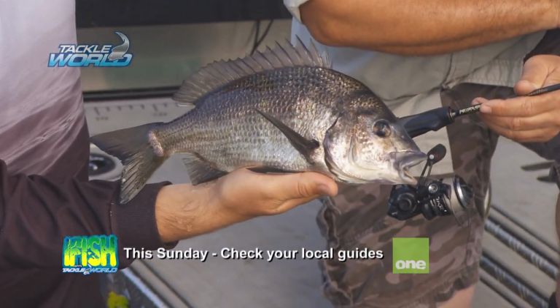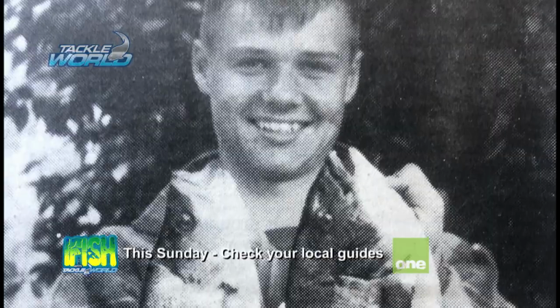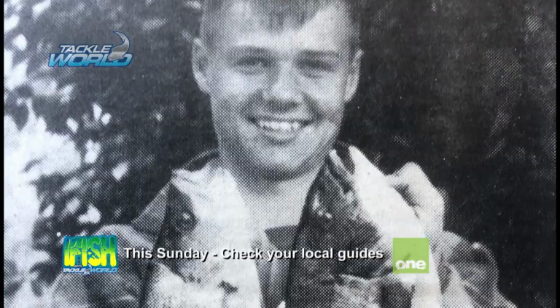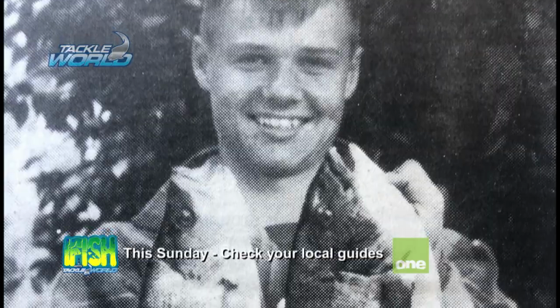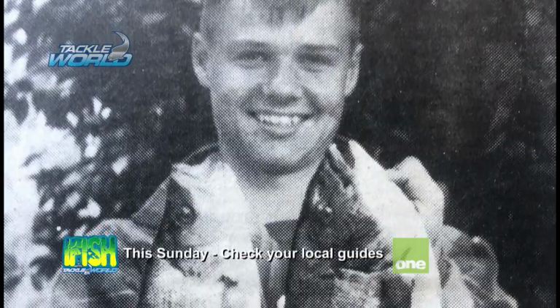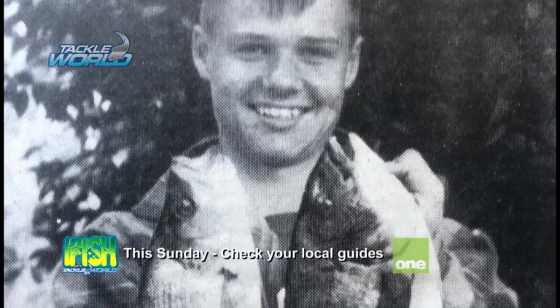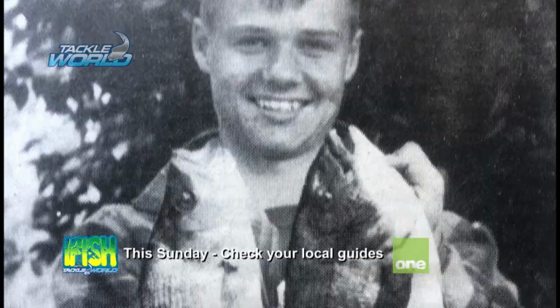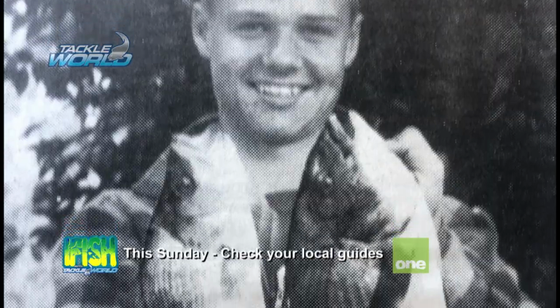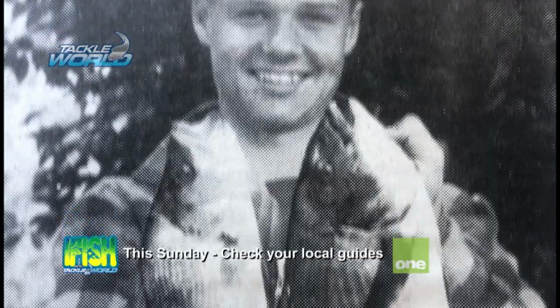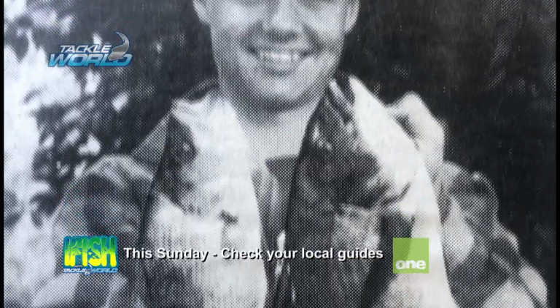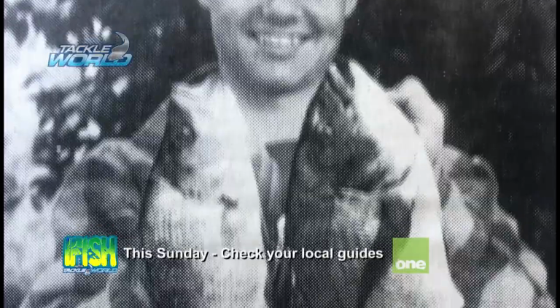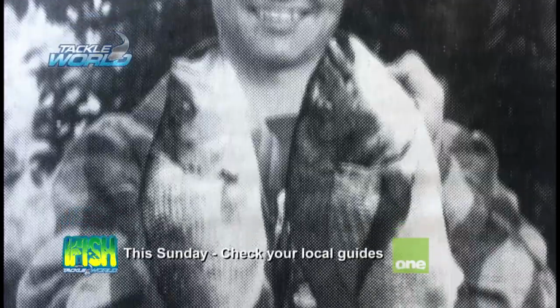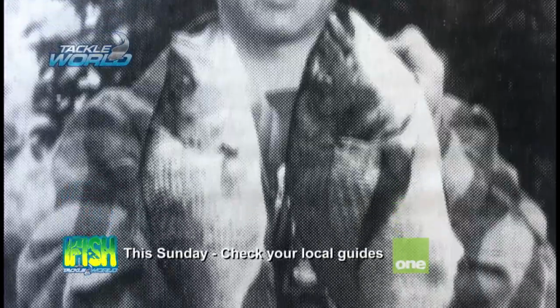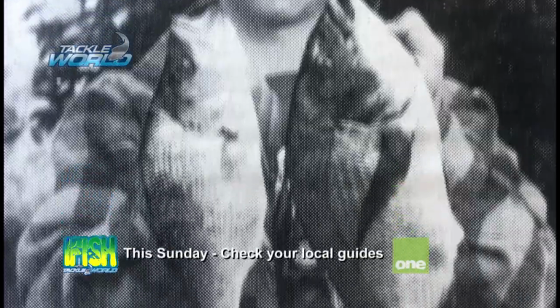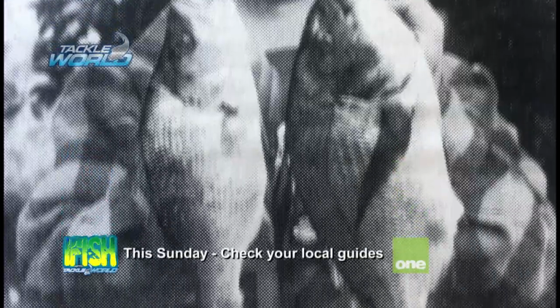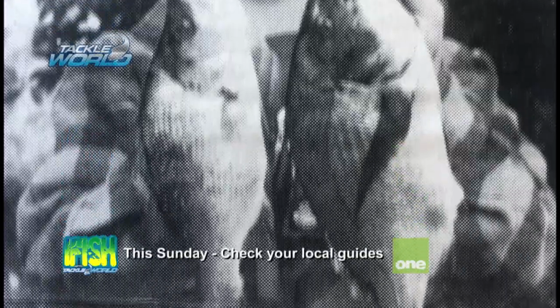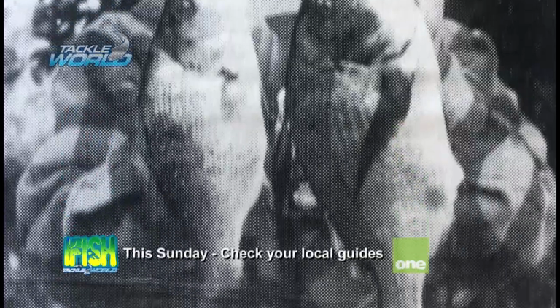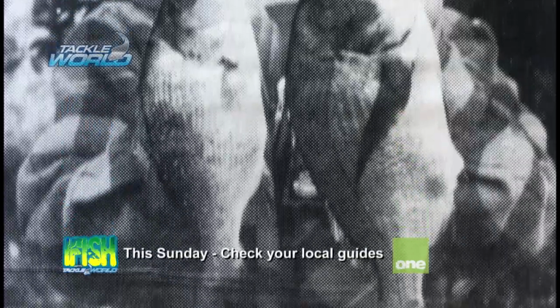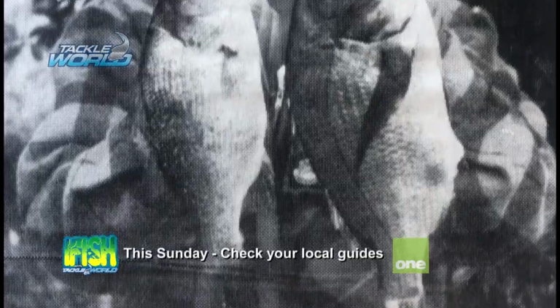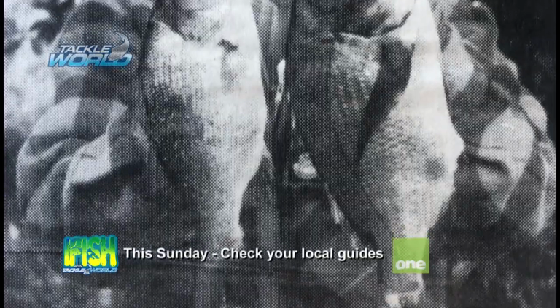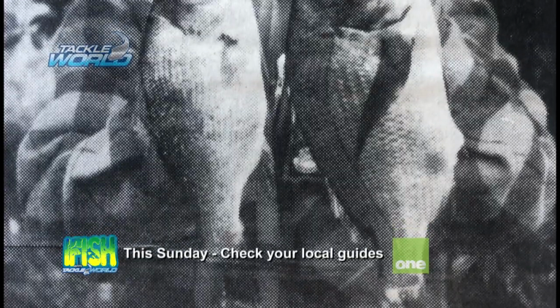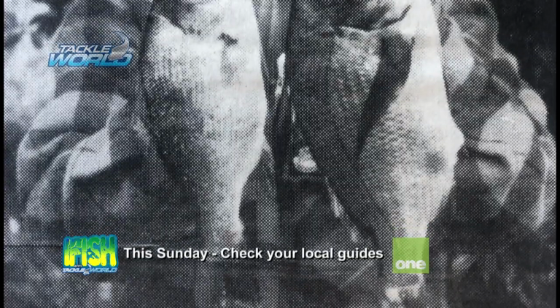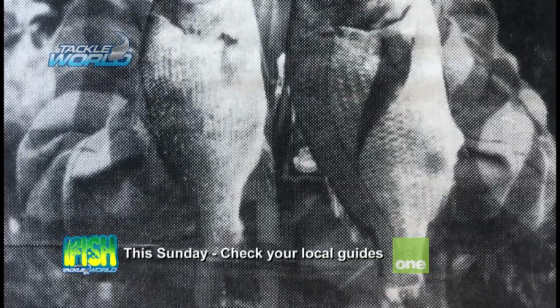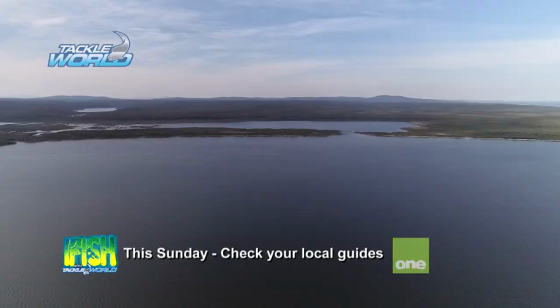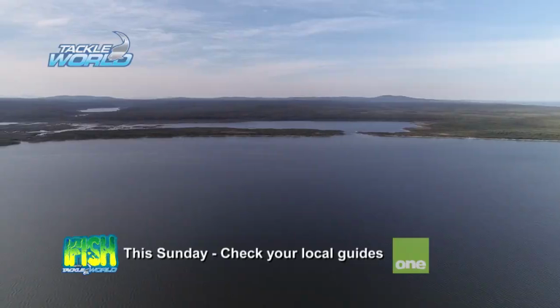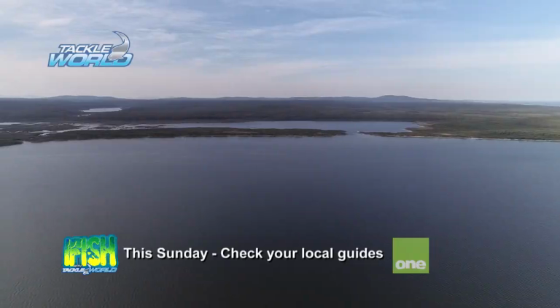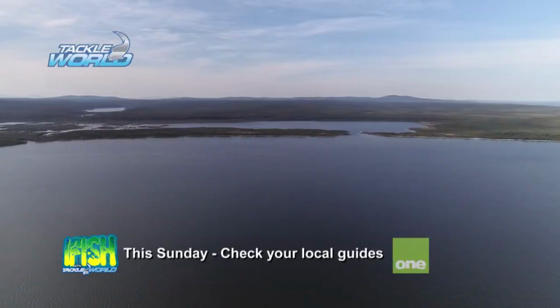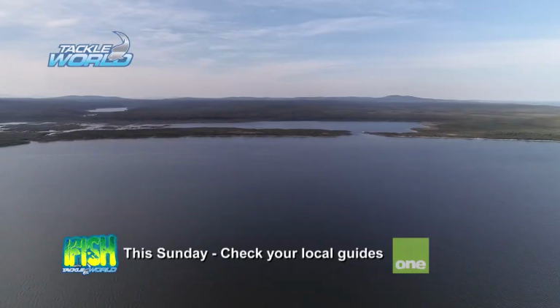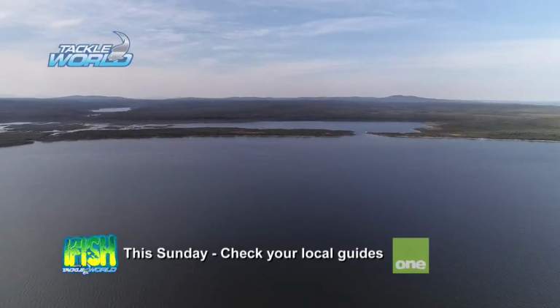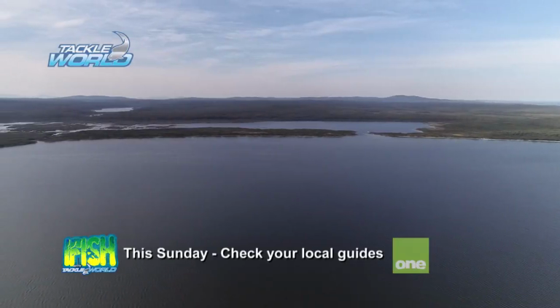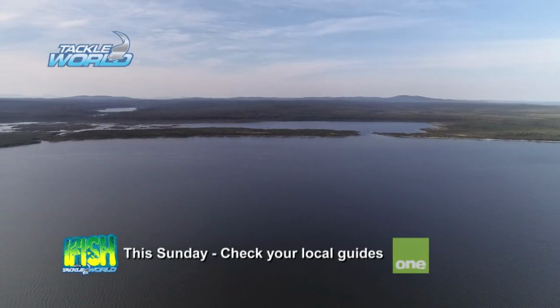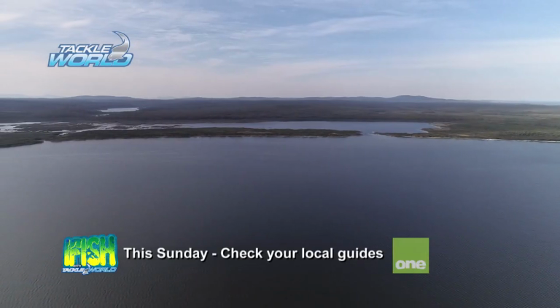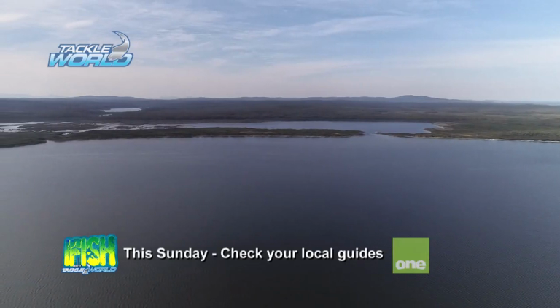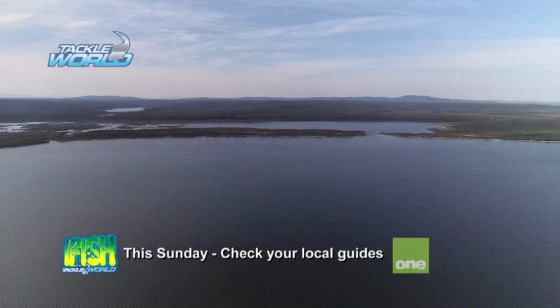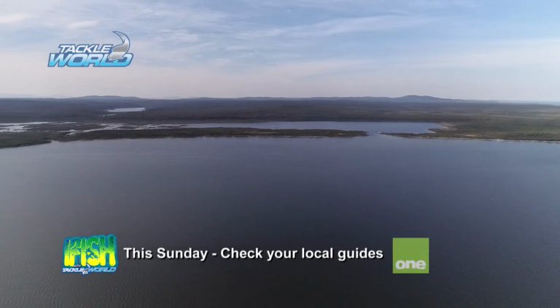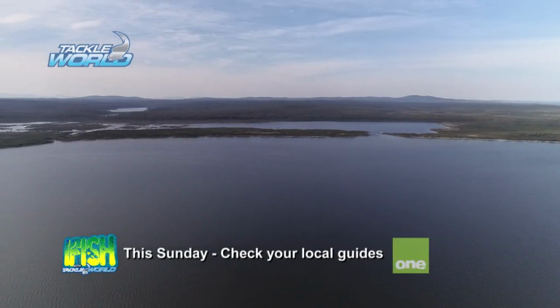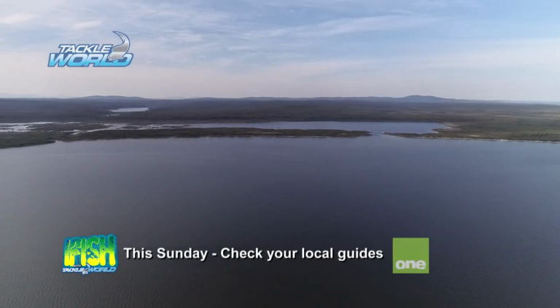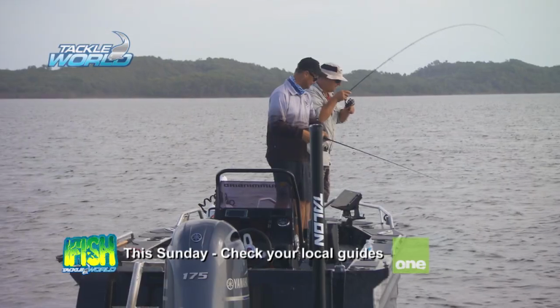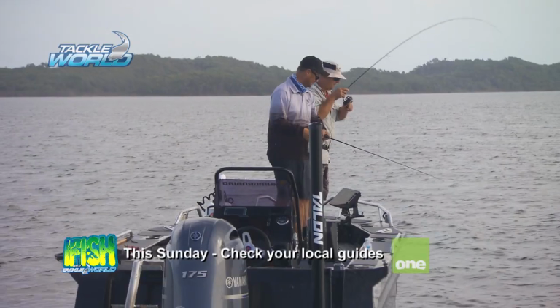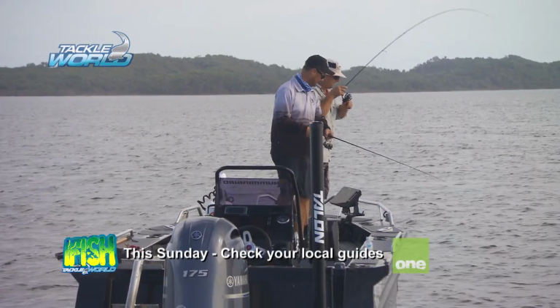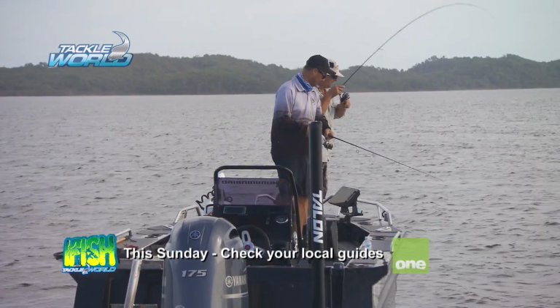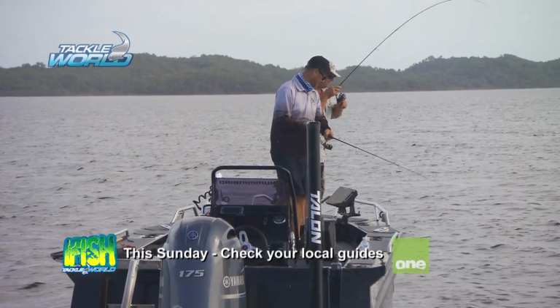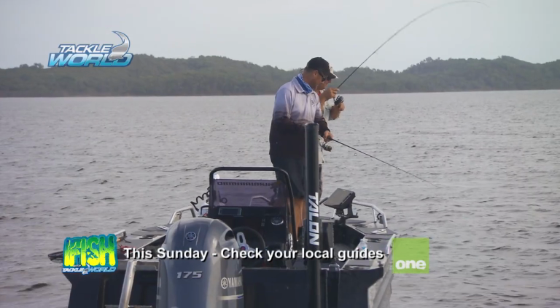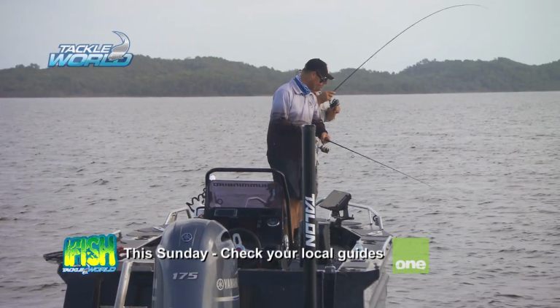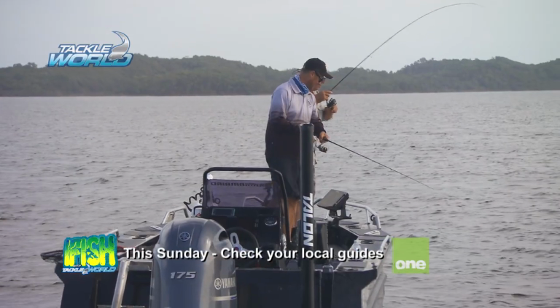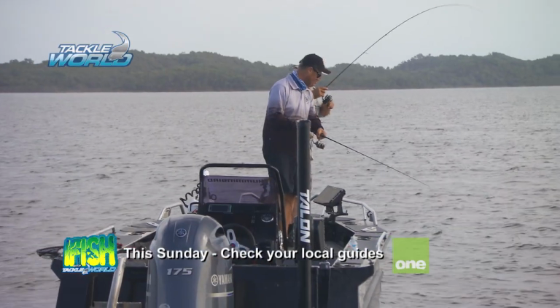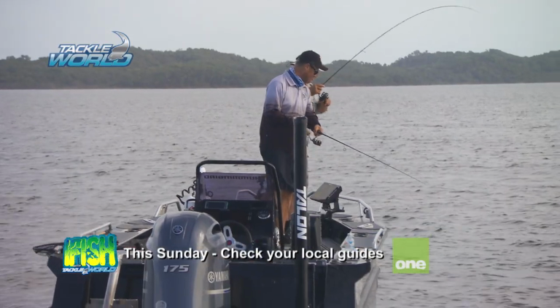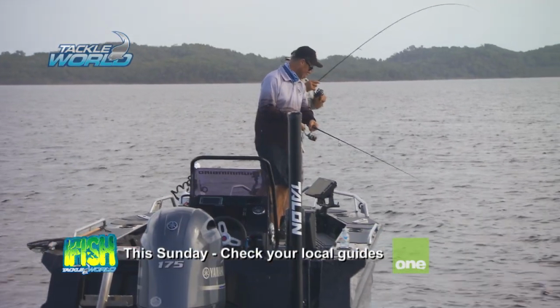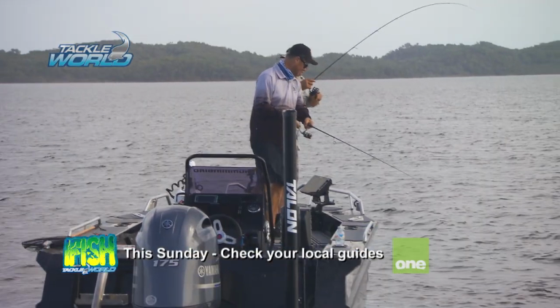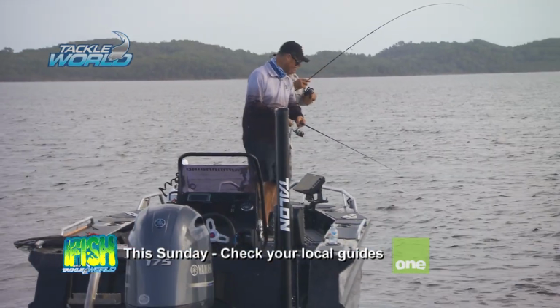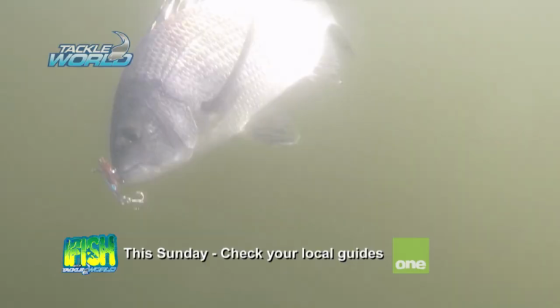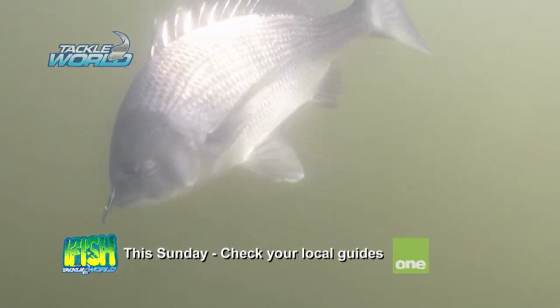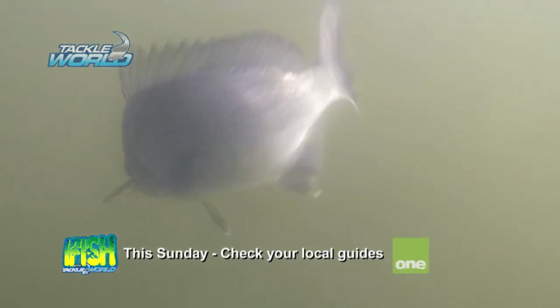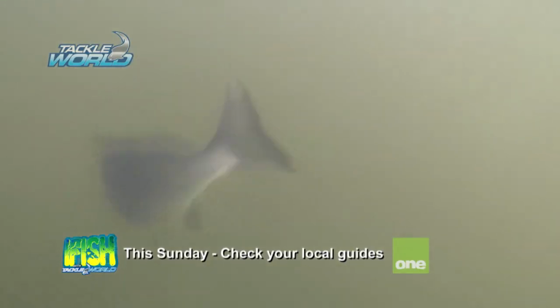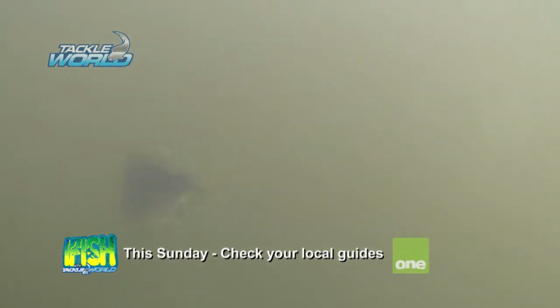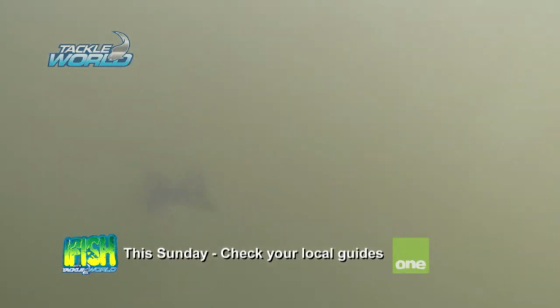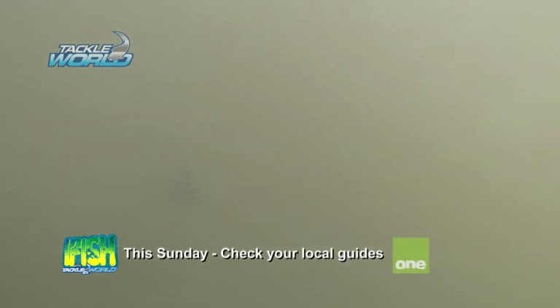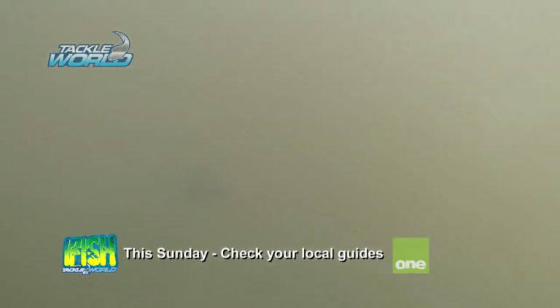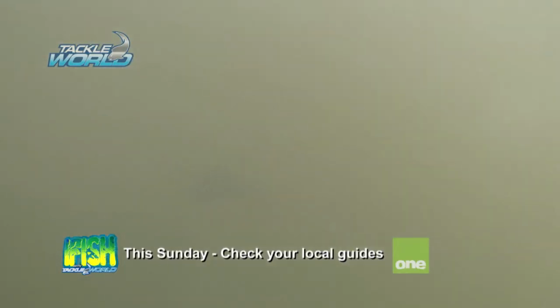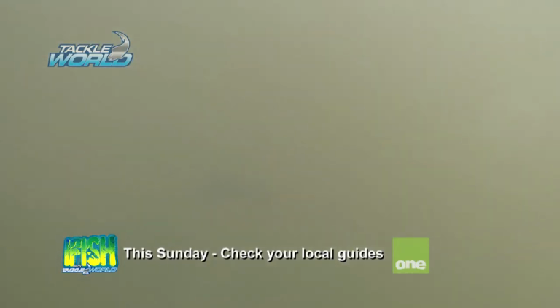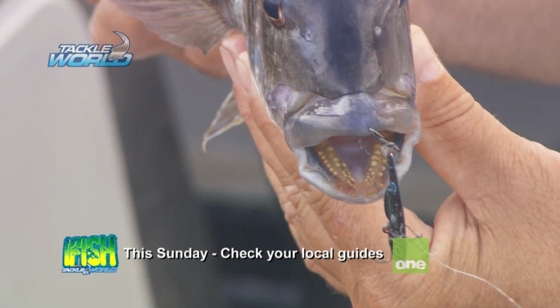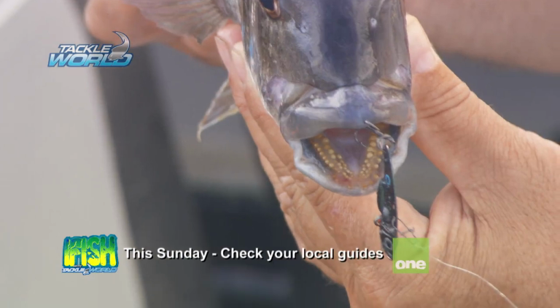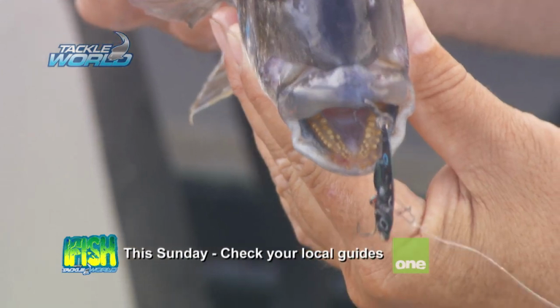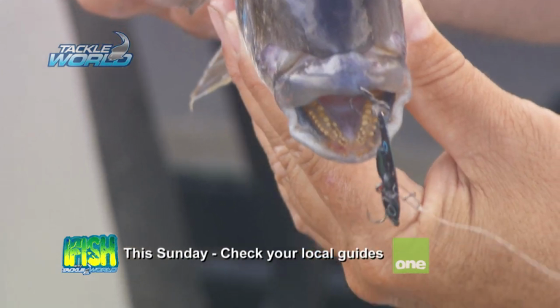Do you know my first bream ever? Ben River. This is a special place, isn't it. Oh, he's a good one, mate. I'm telling you.